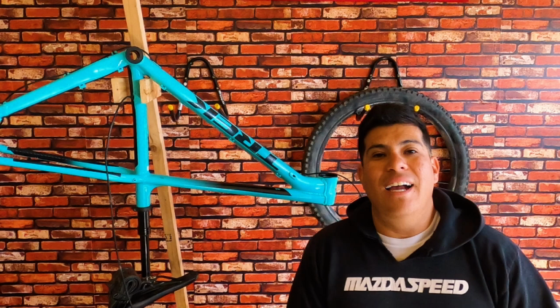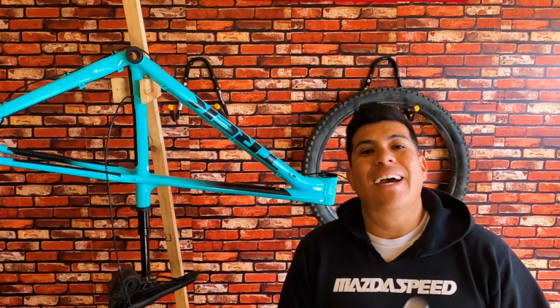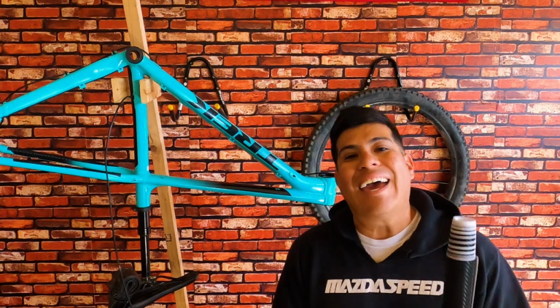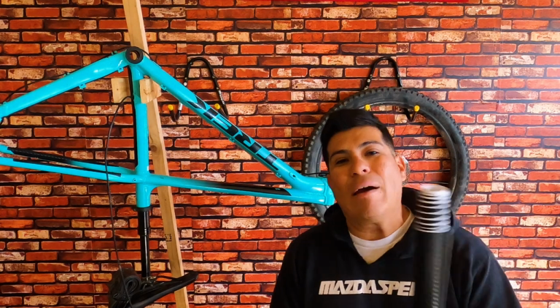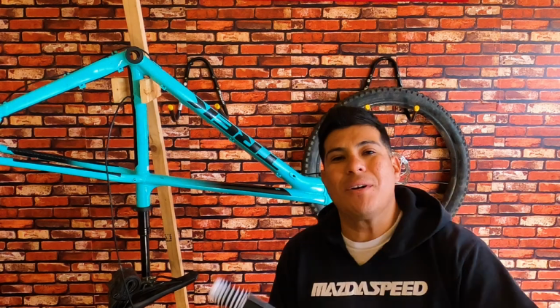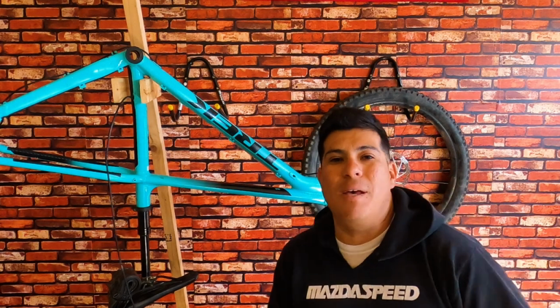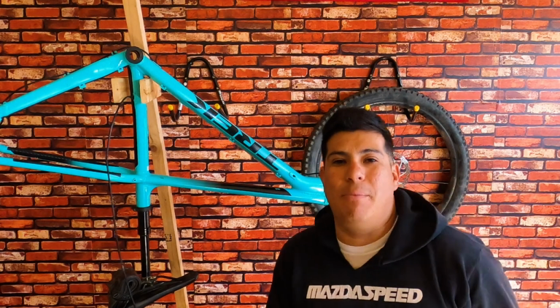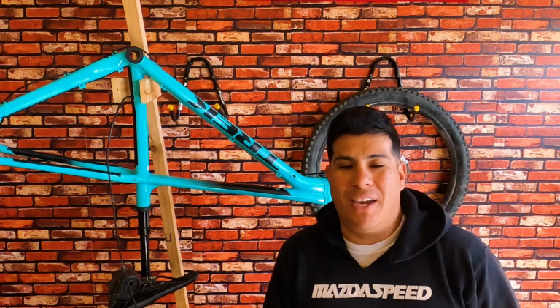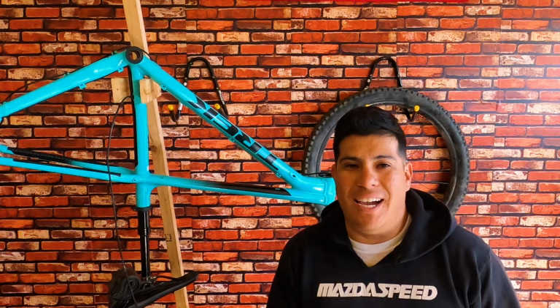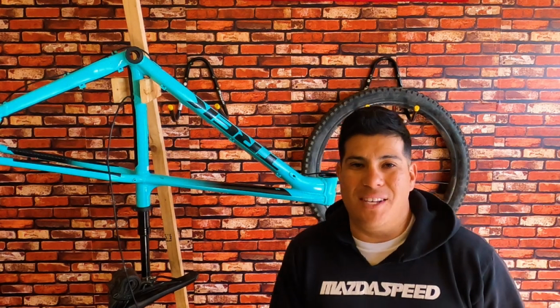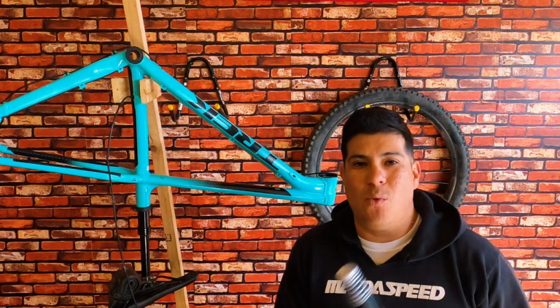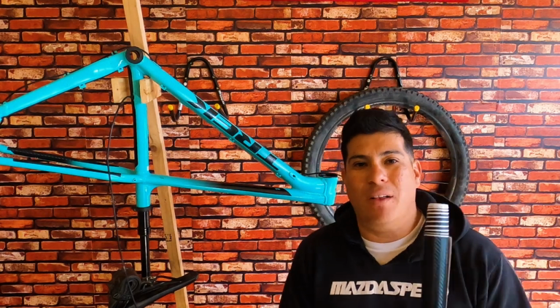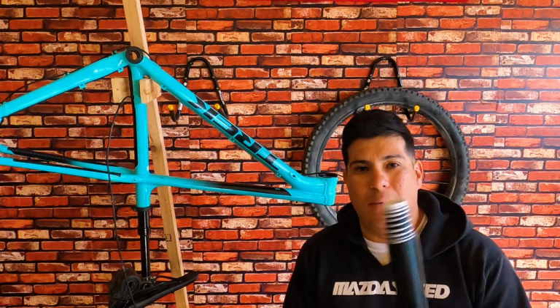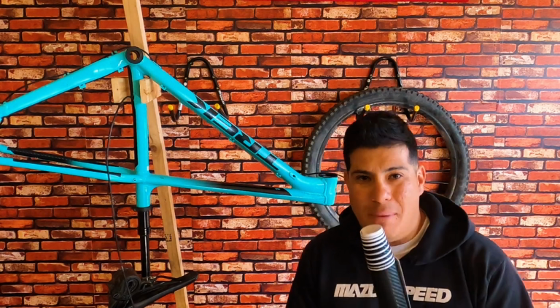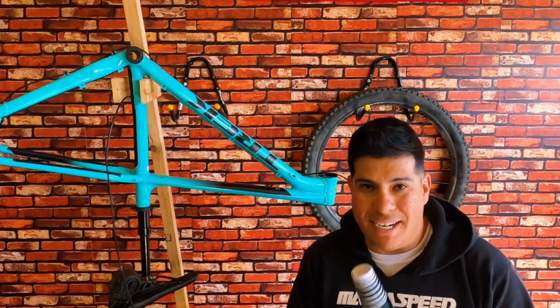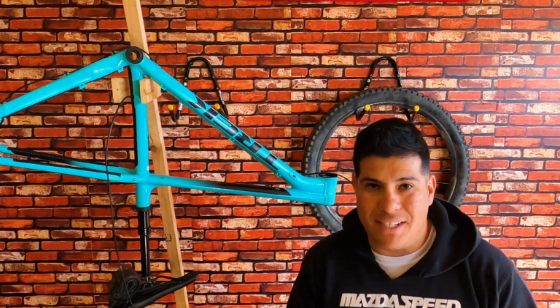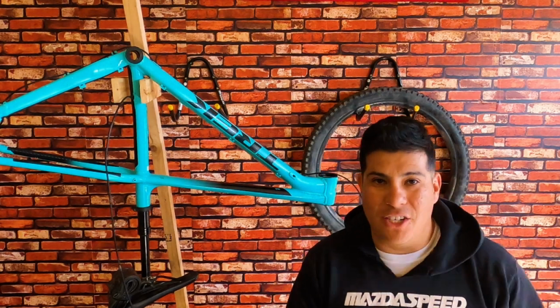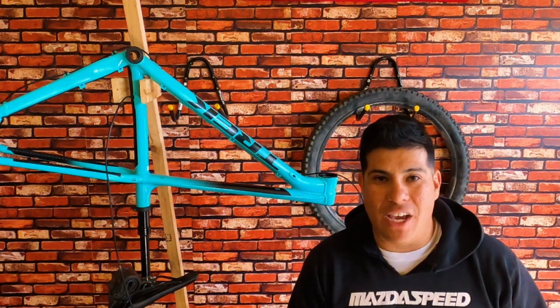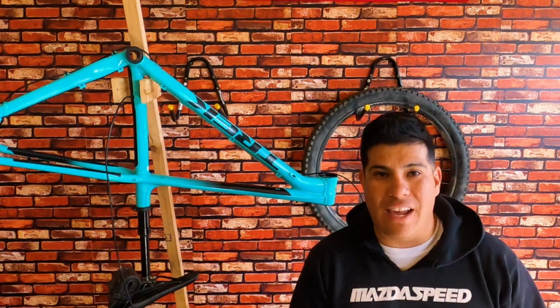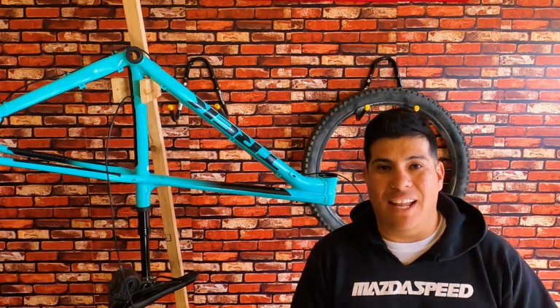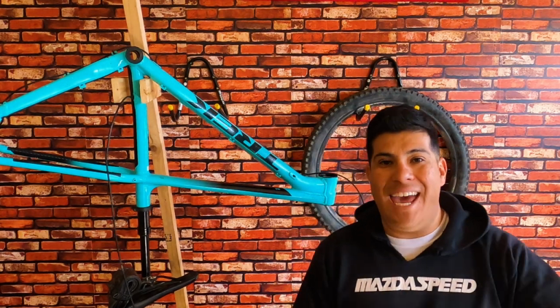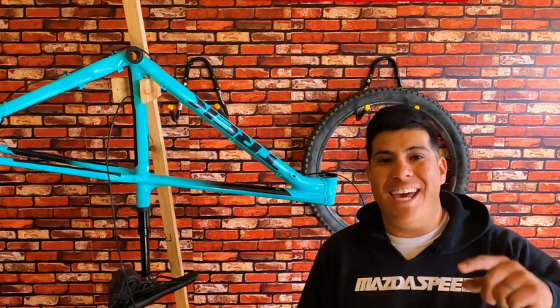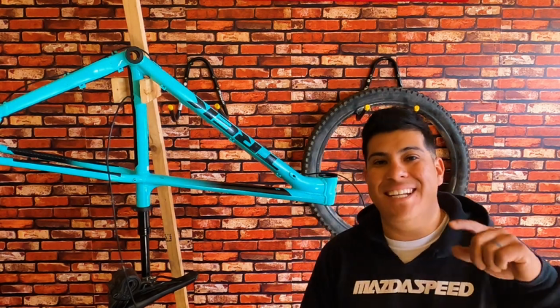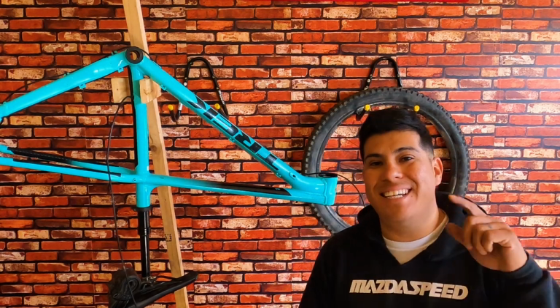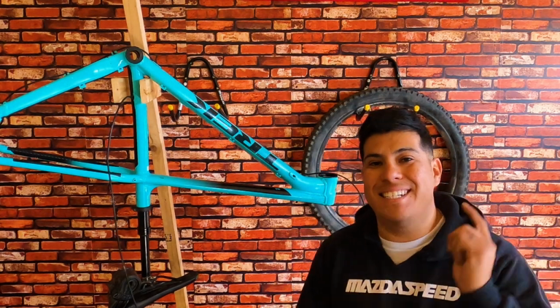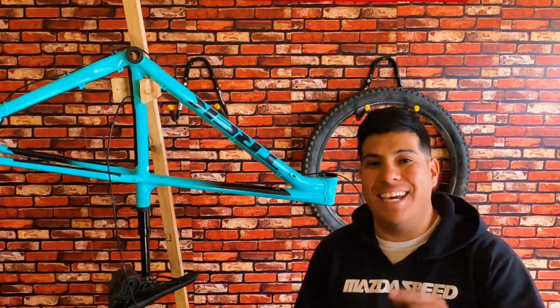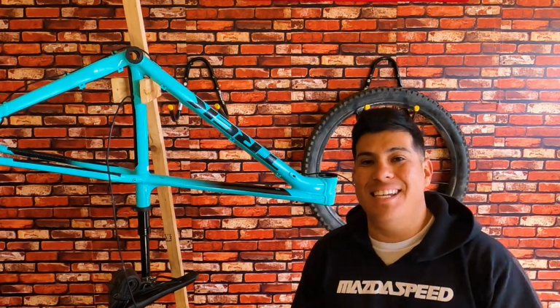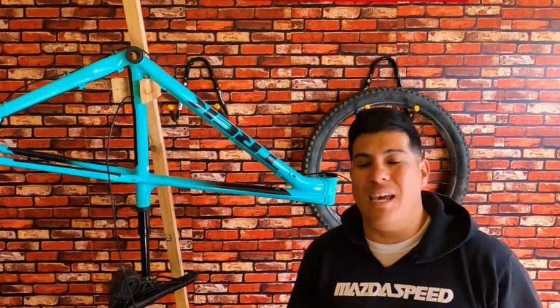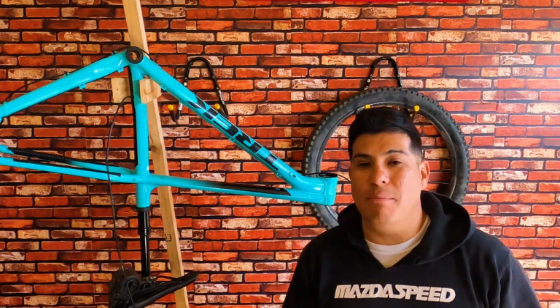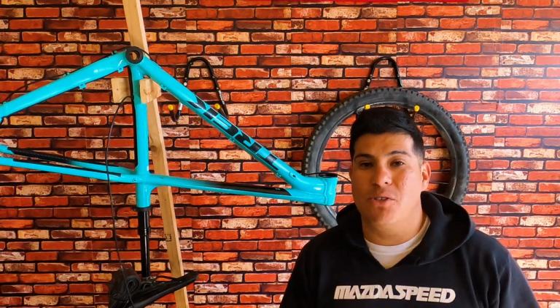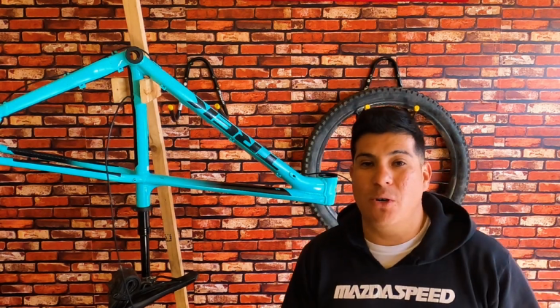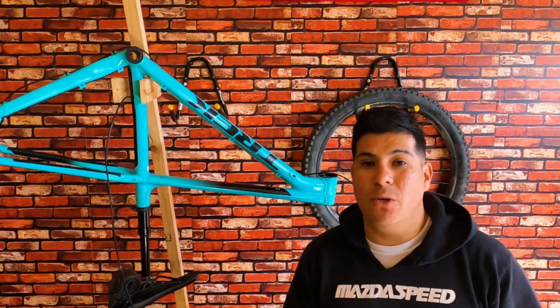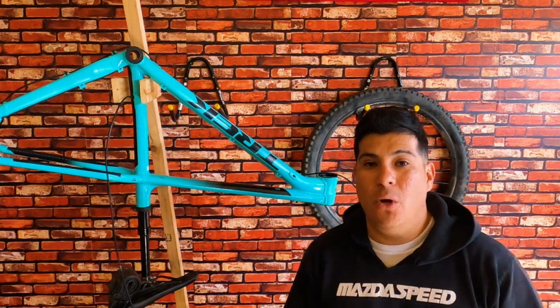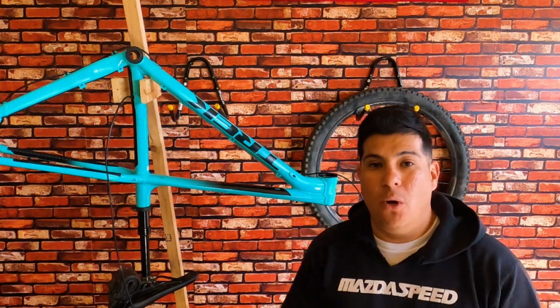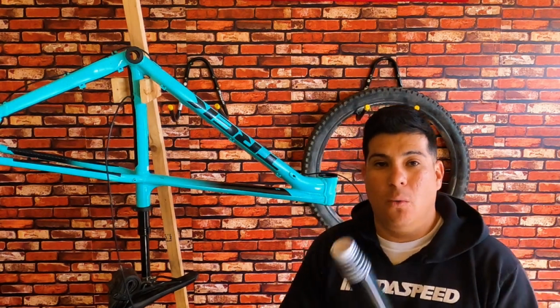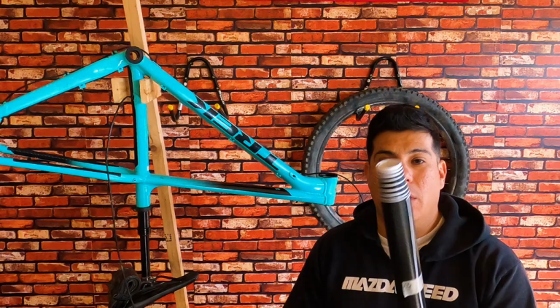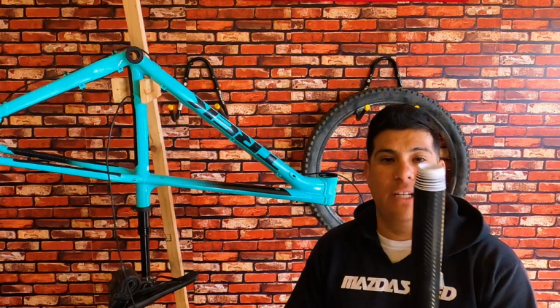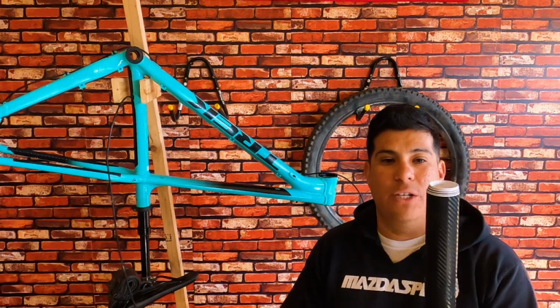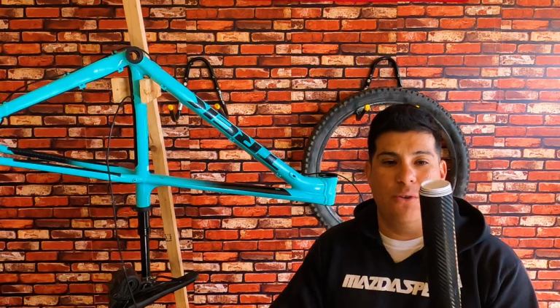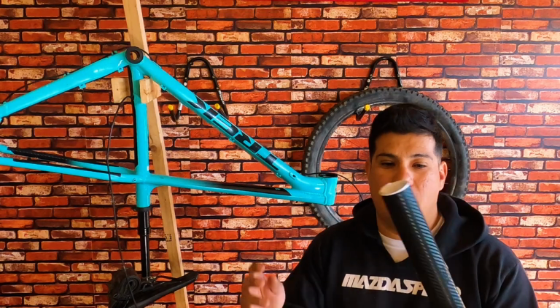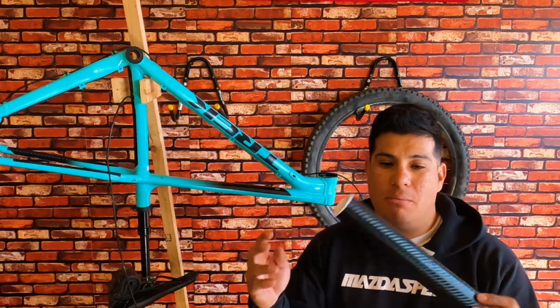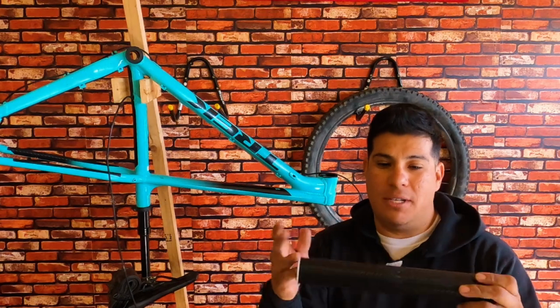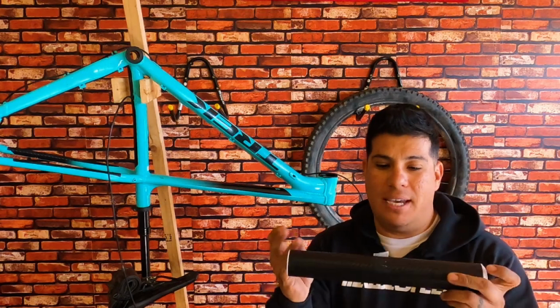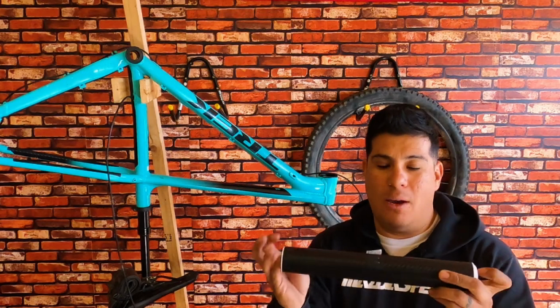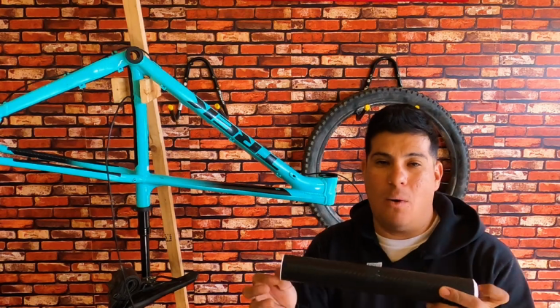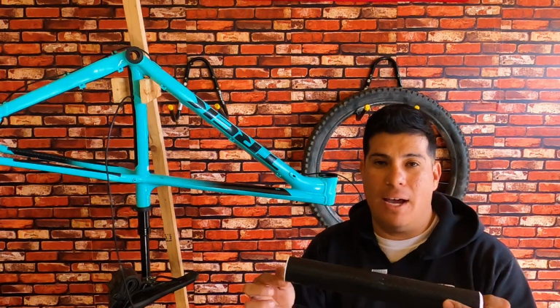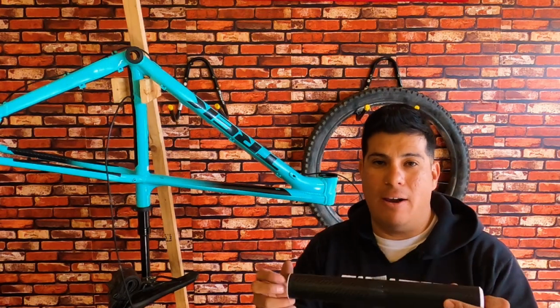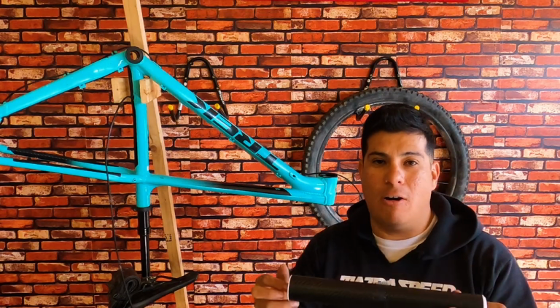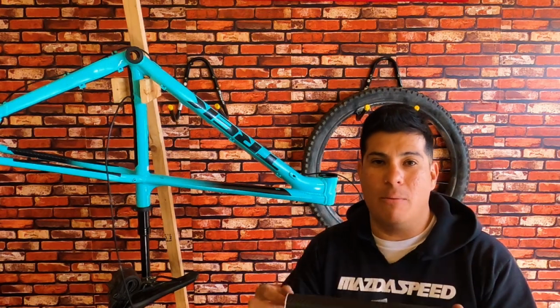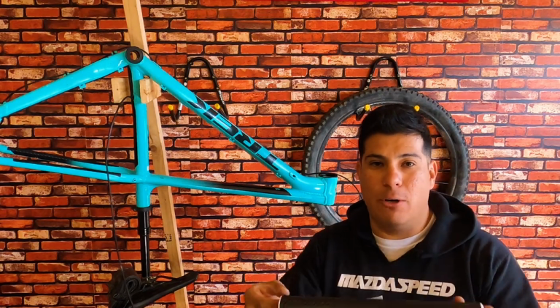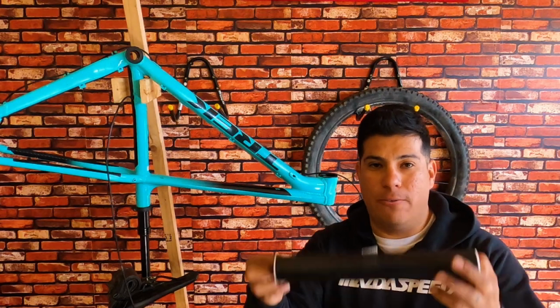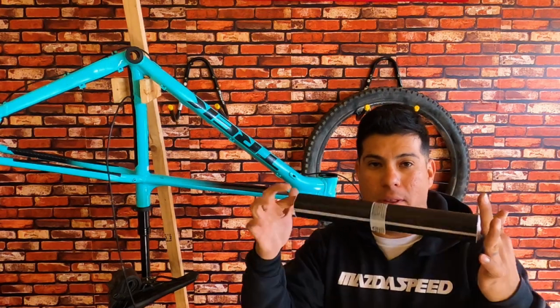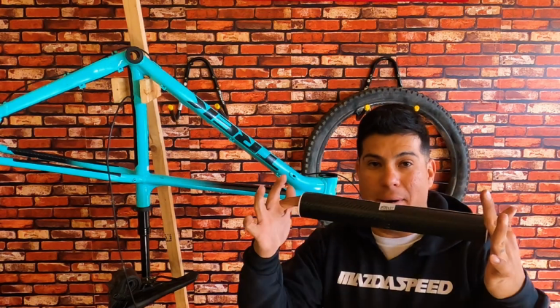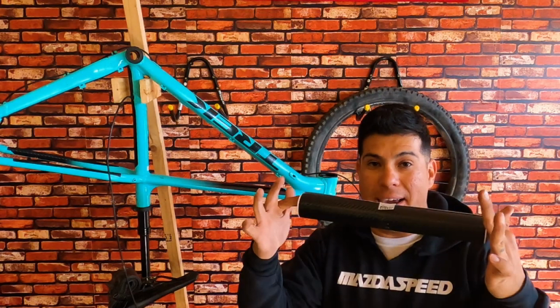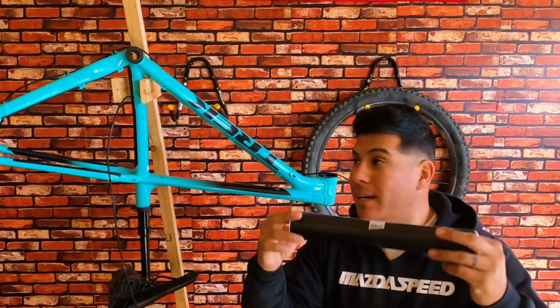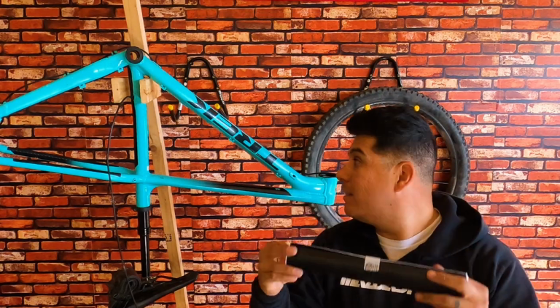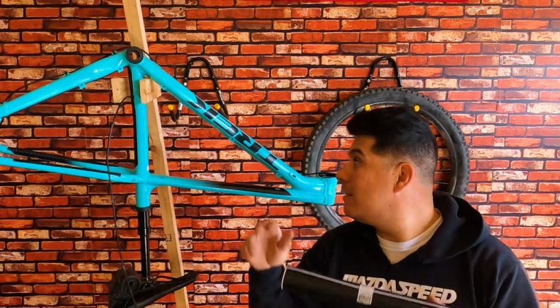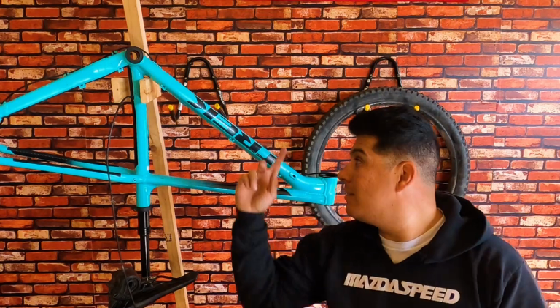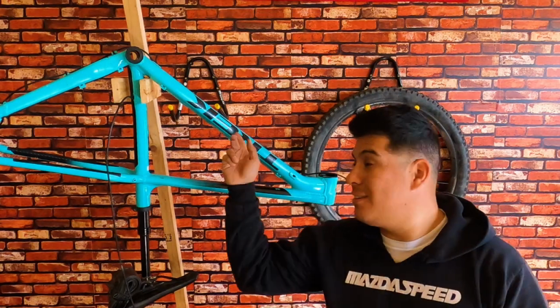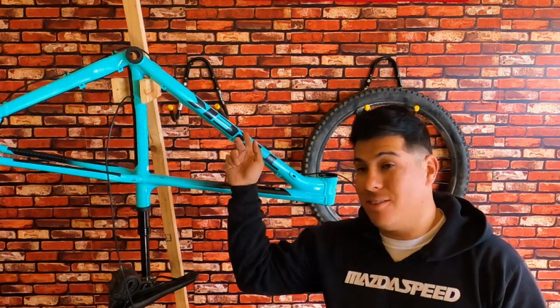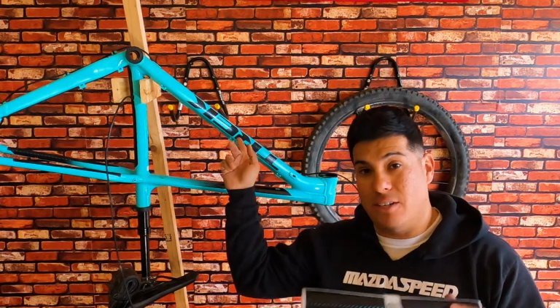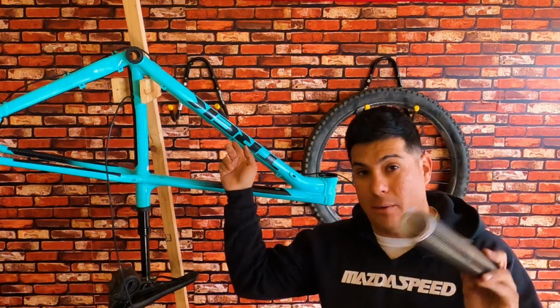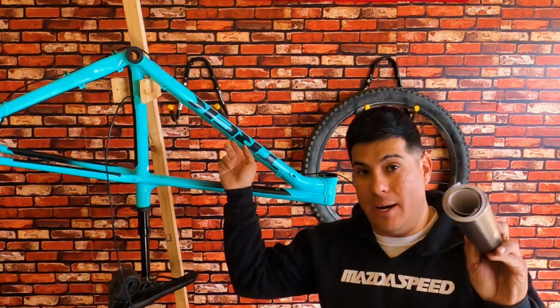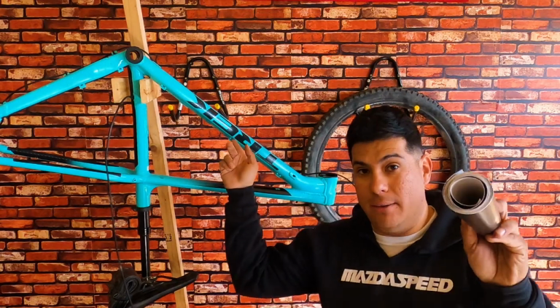Hey, what's up you guys? Welcome back to the channel. In today's episode, we're gonna do some DIY armor for the bike, so stick around.